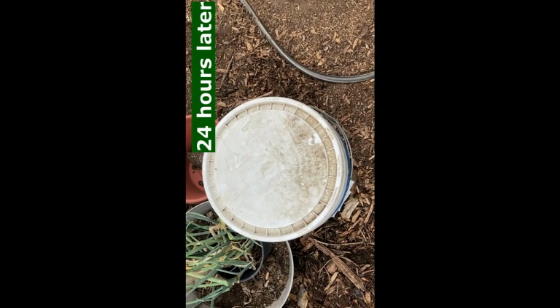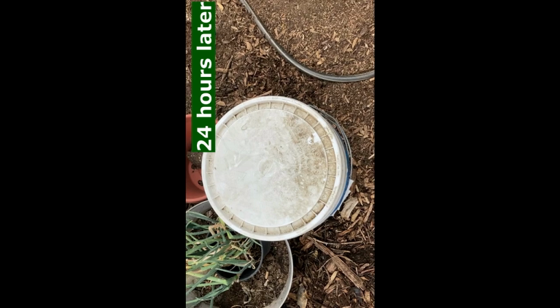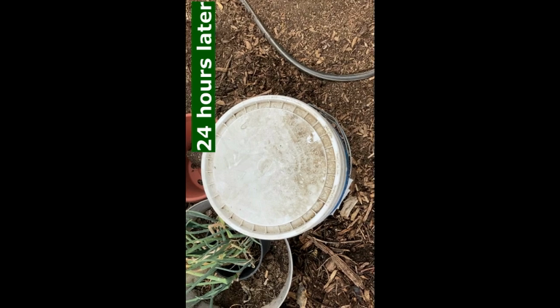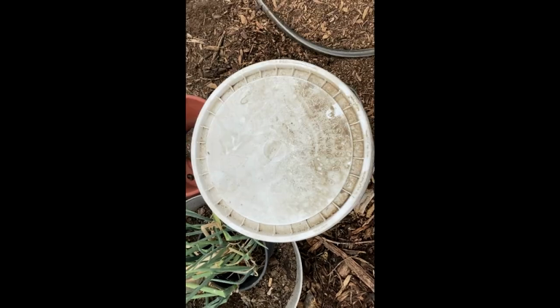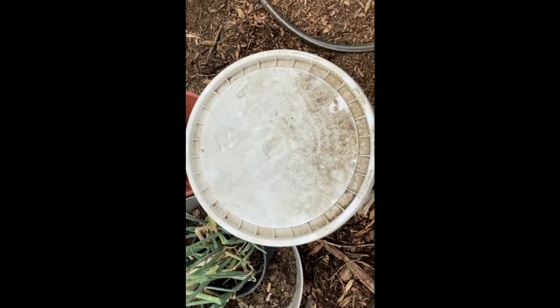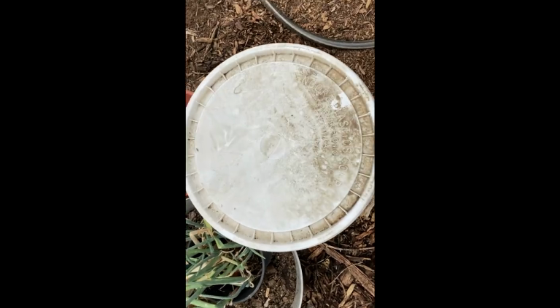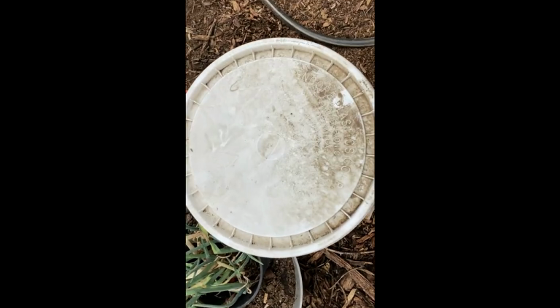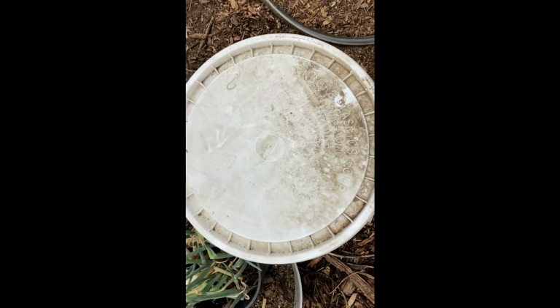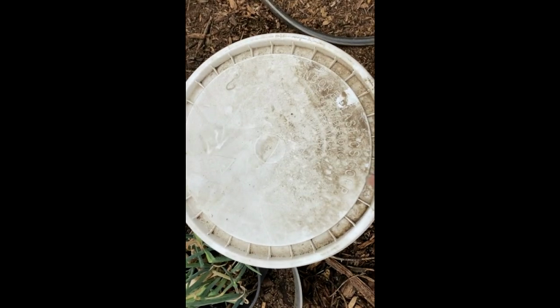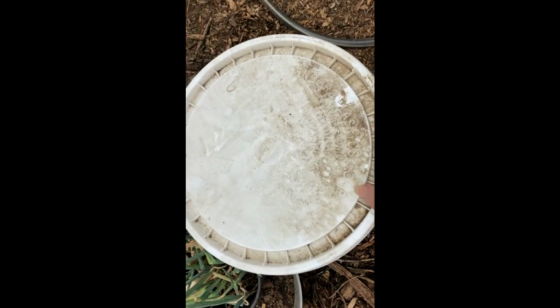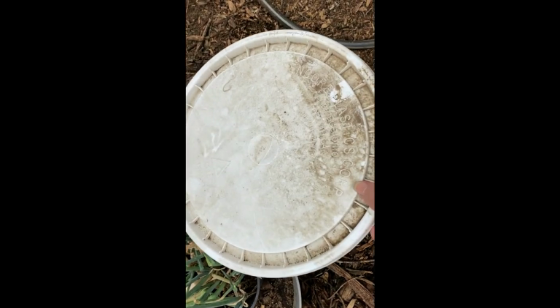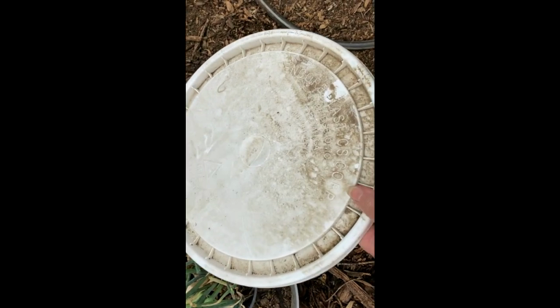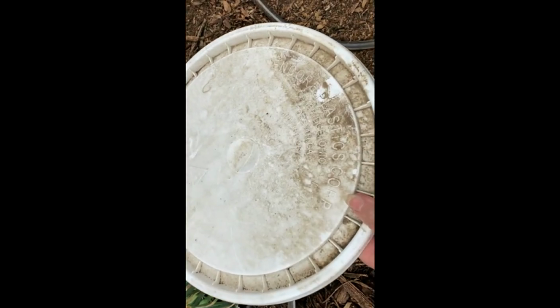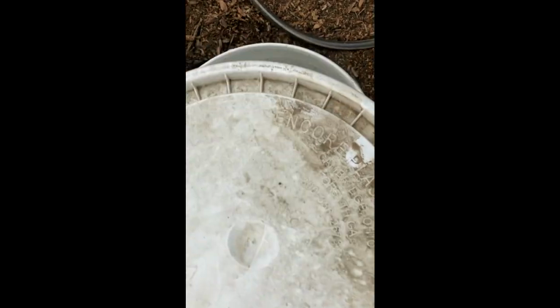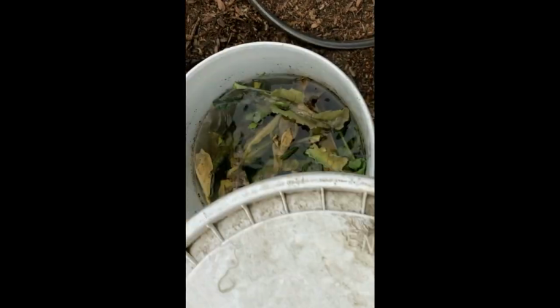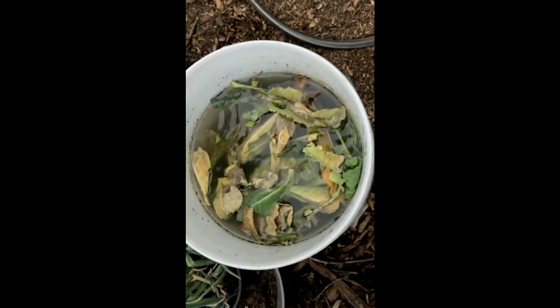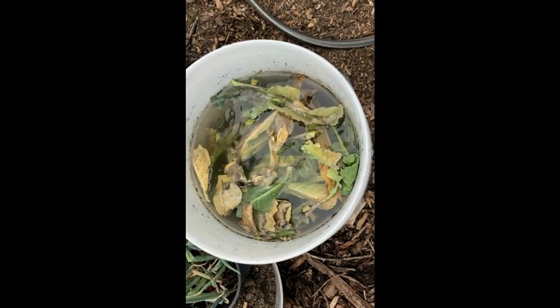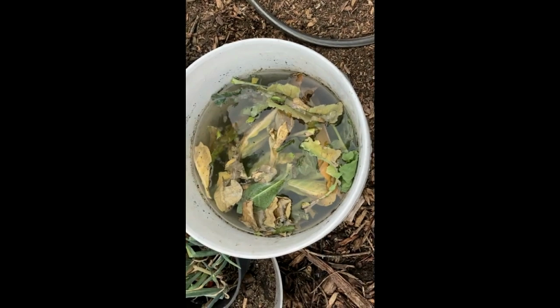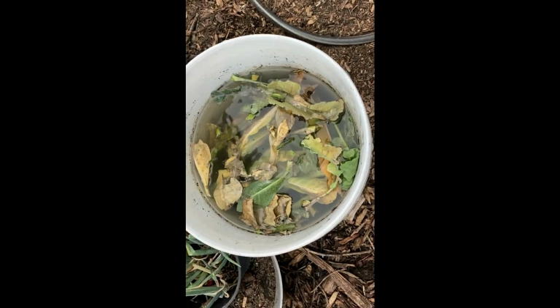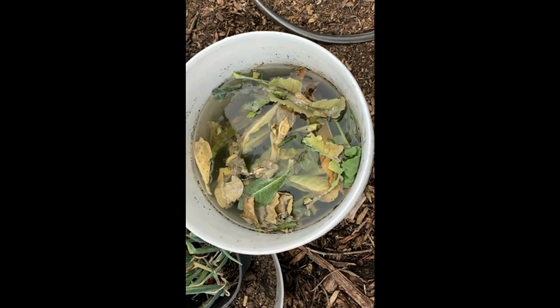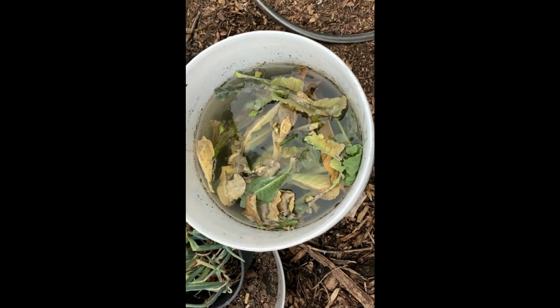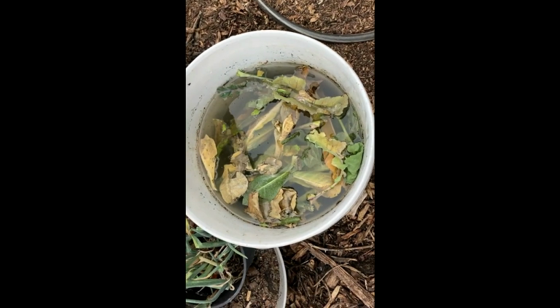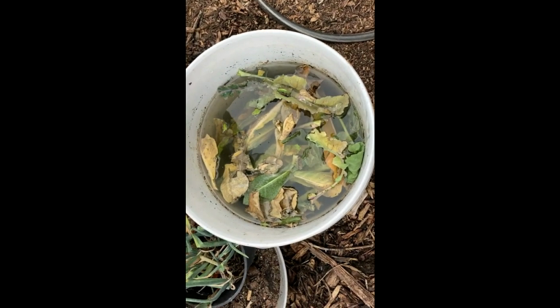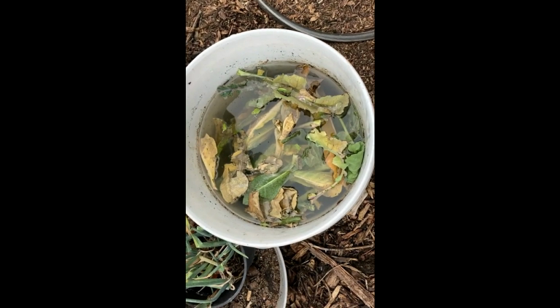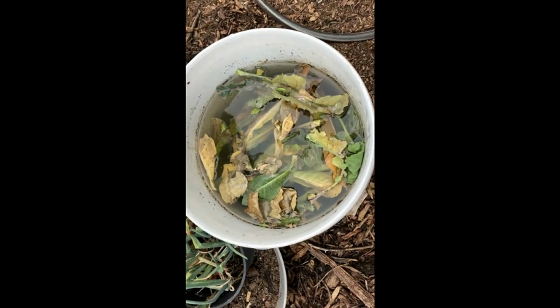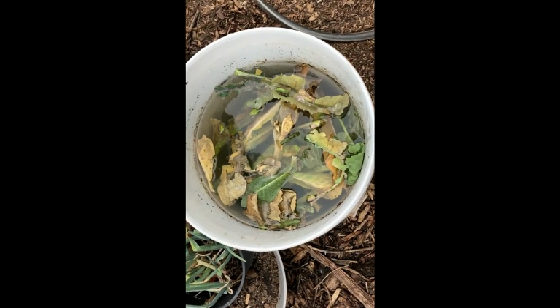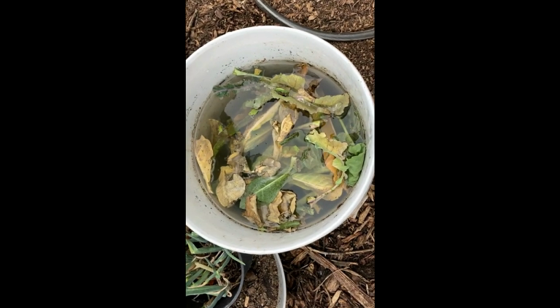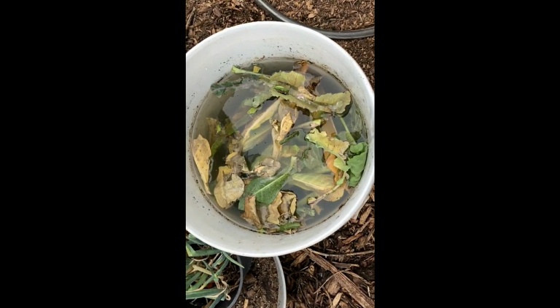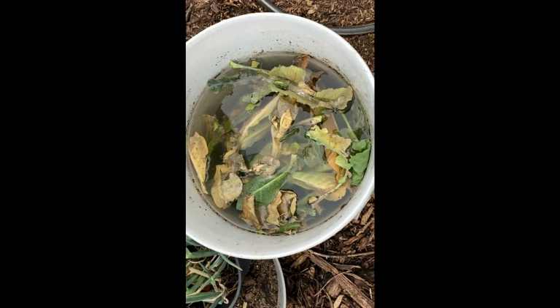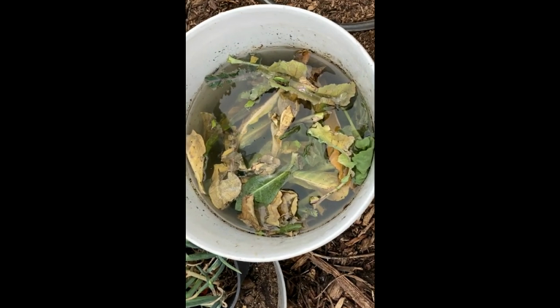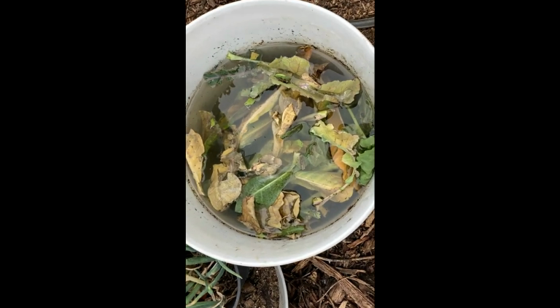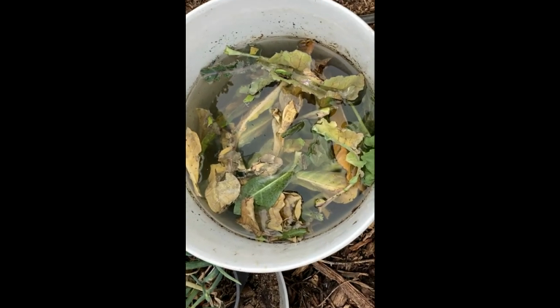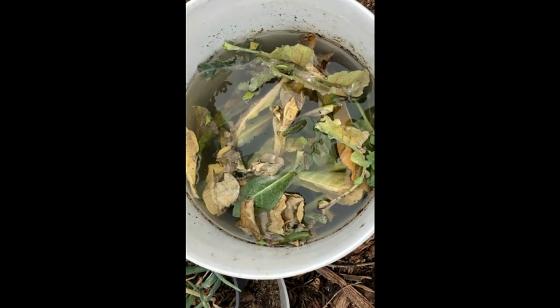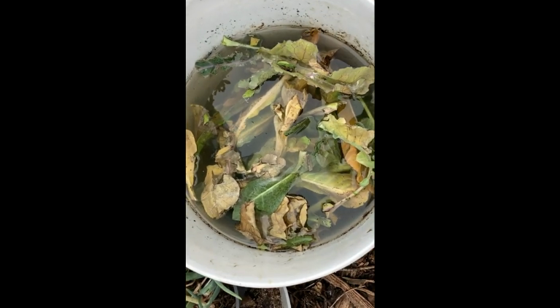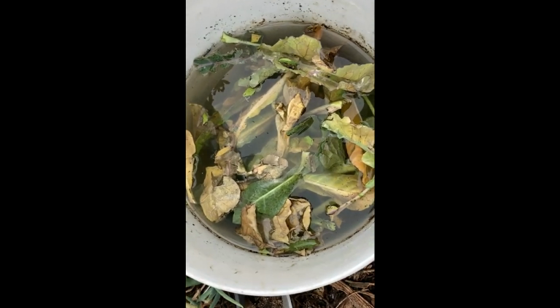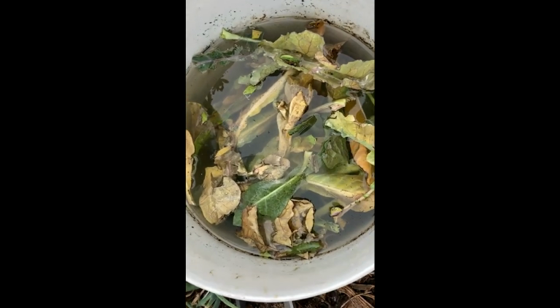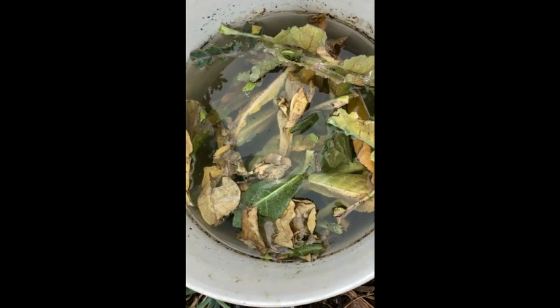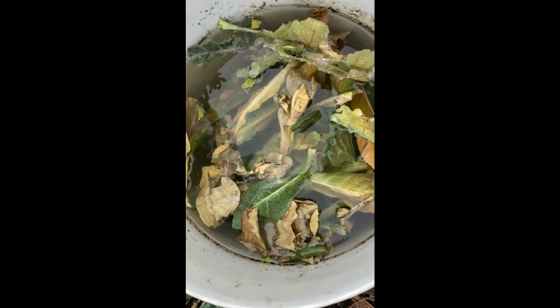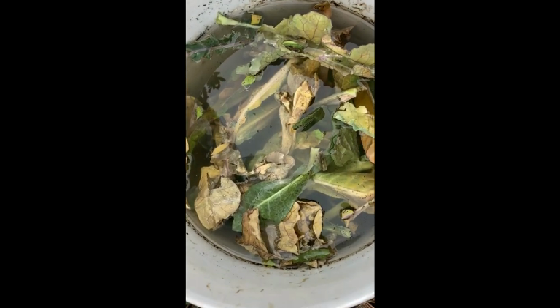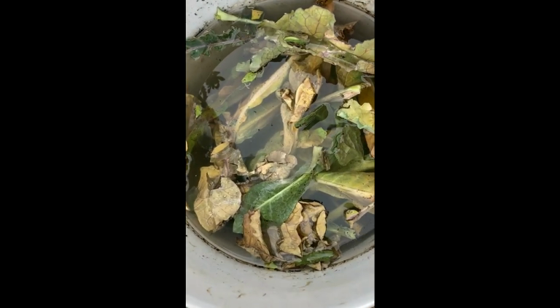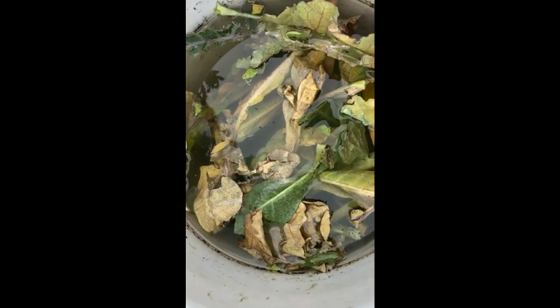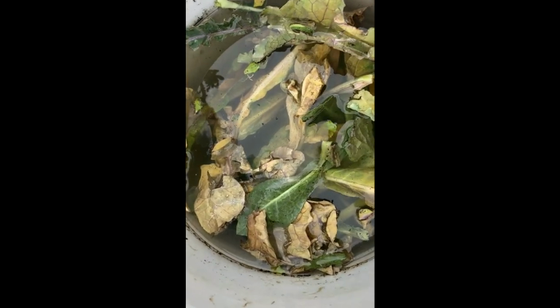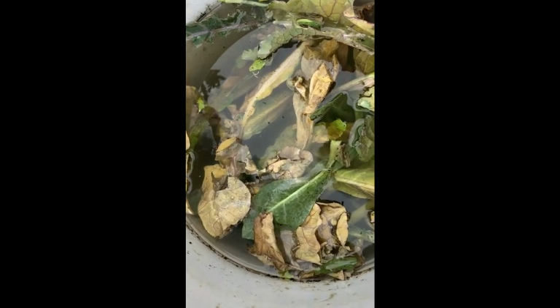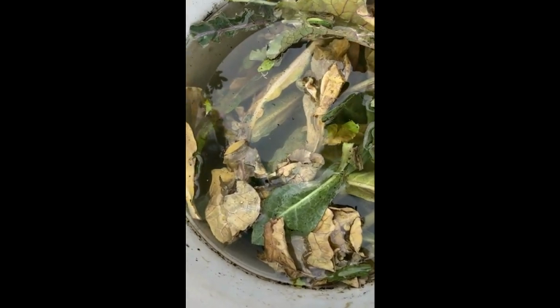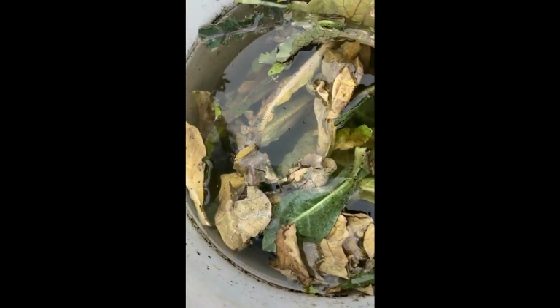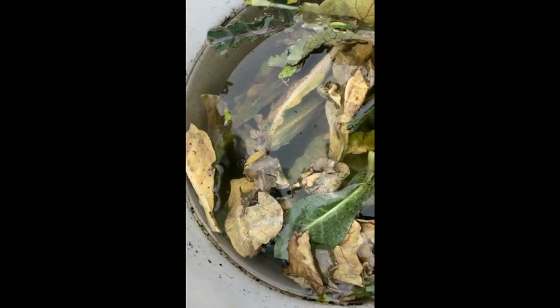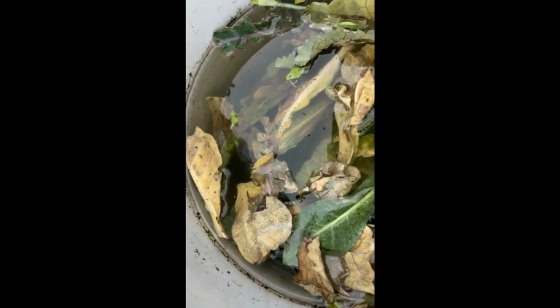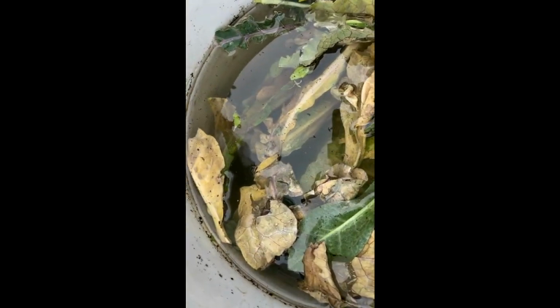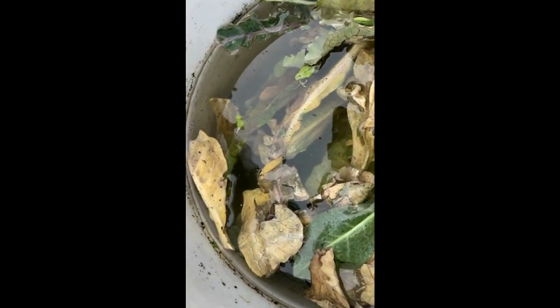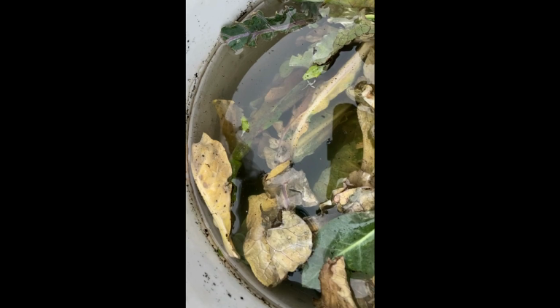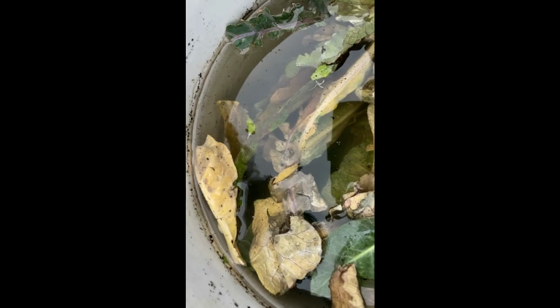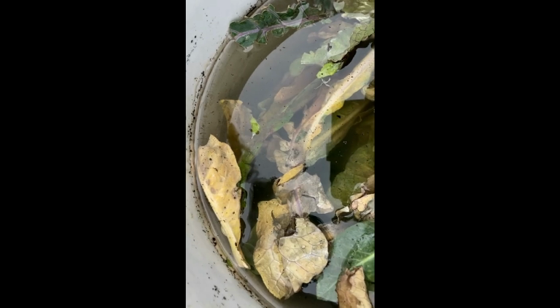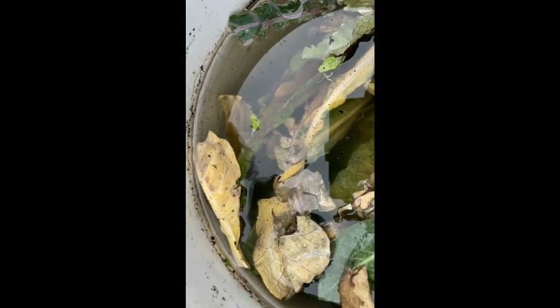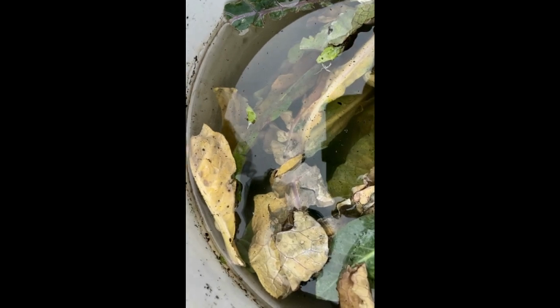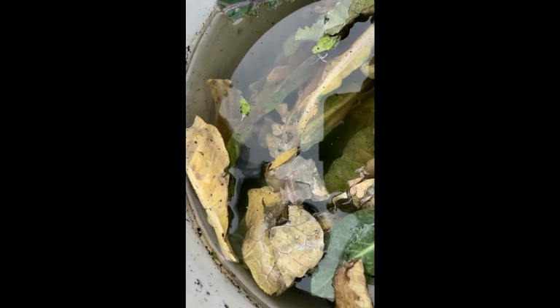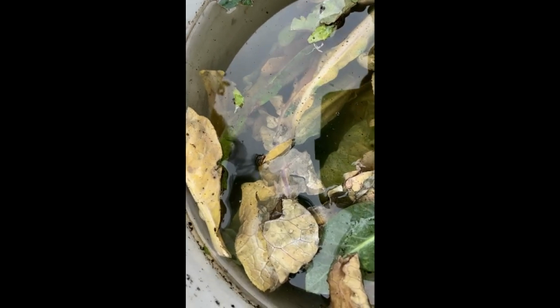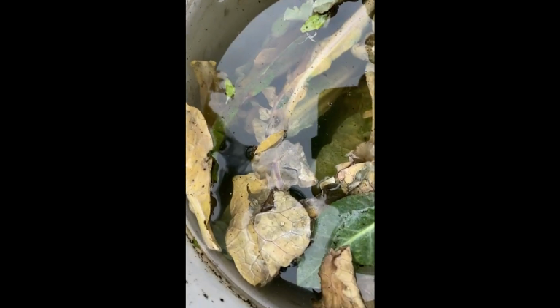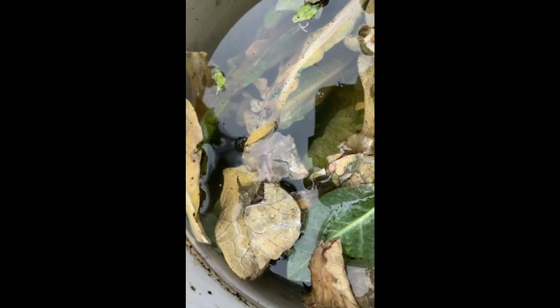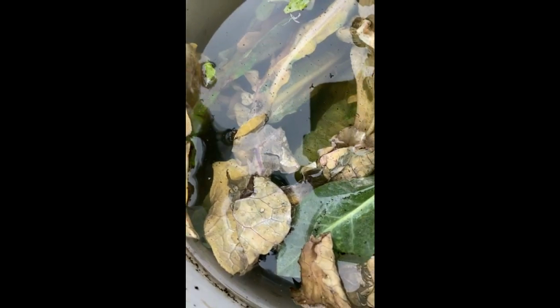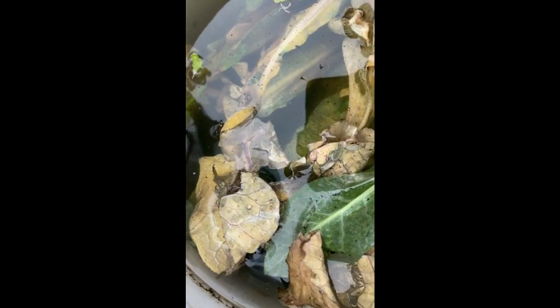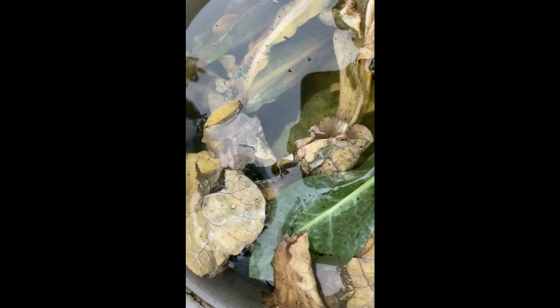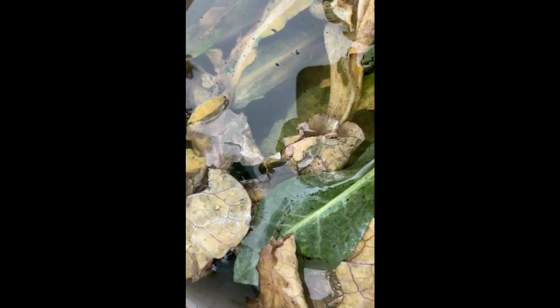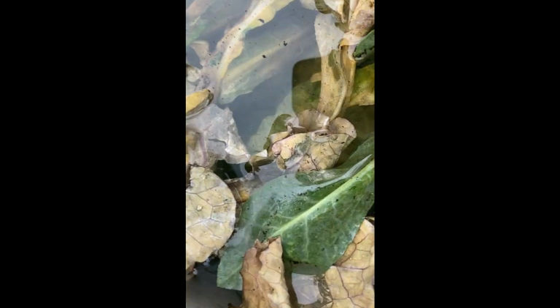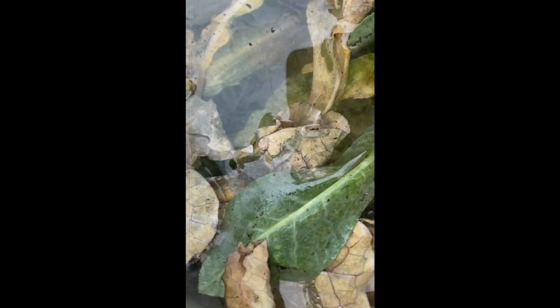So this is what it looks like the next day. That's in one day, and it still looks very clear — looks a lot like water.